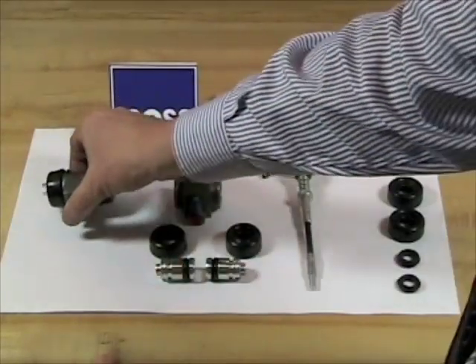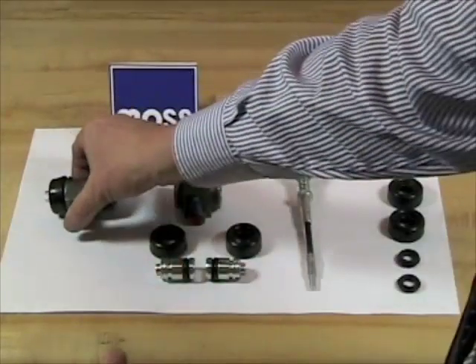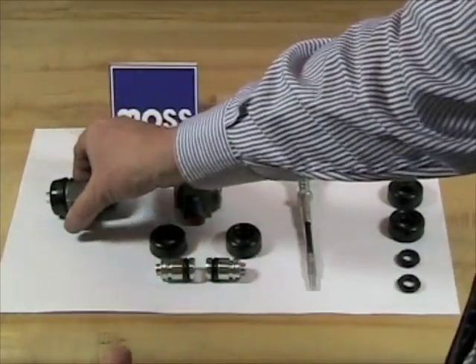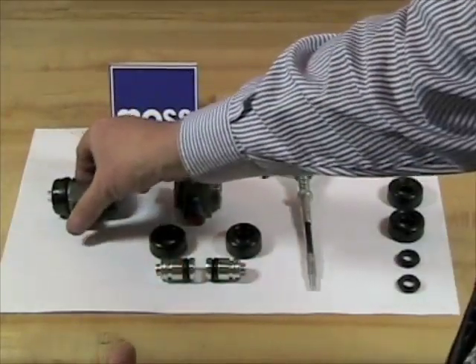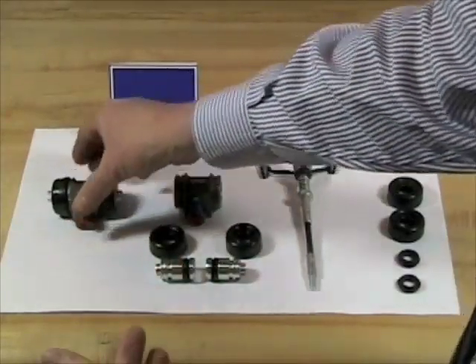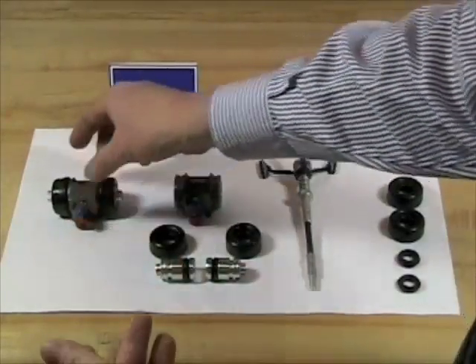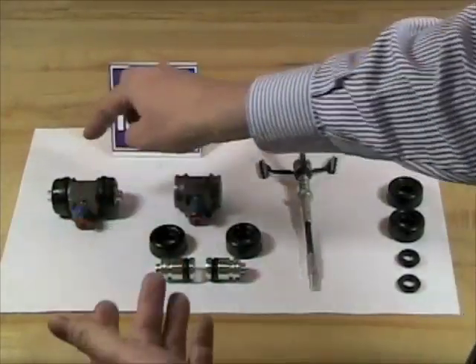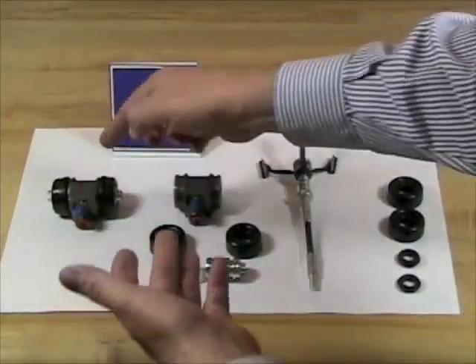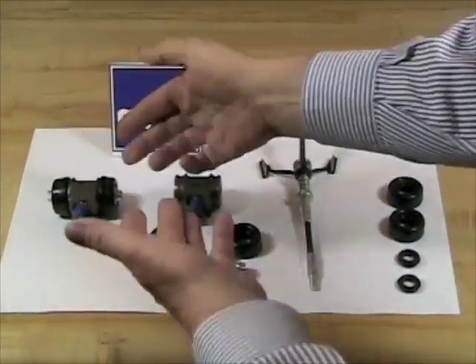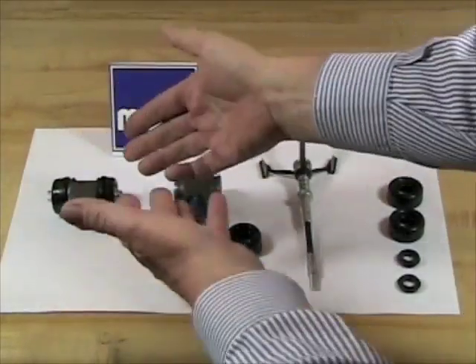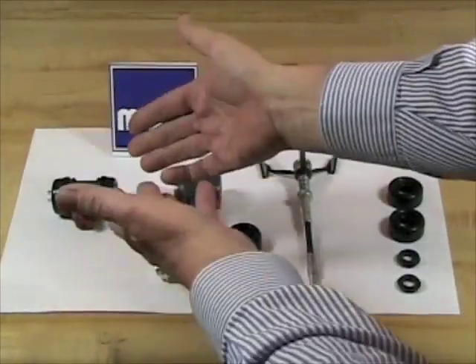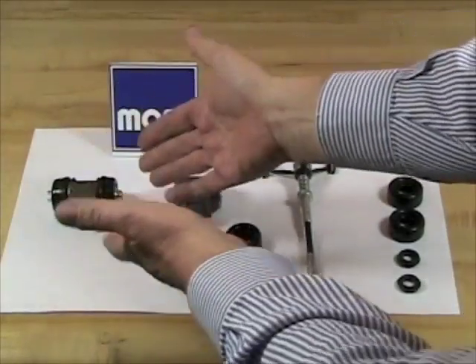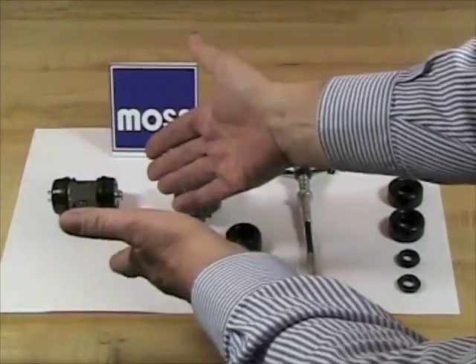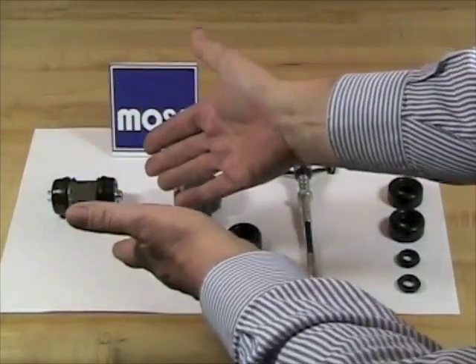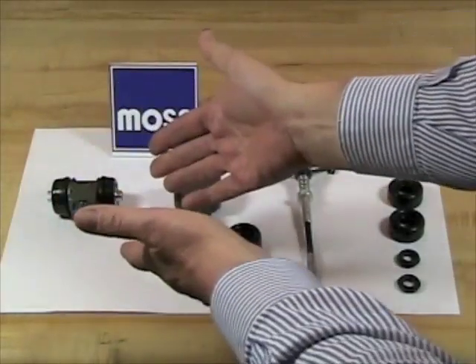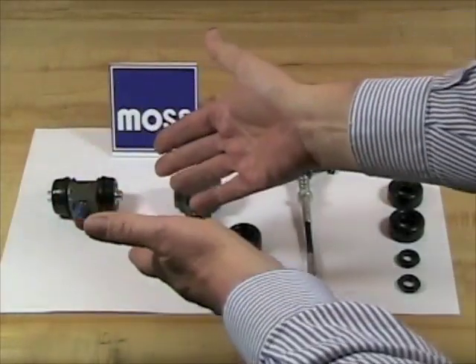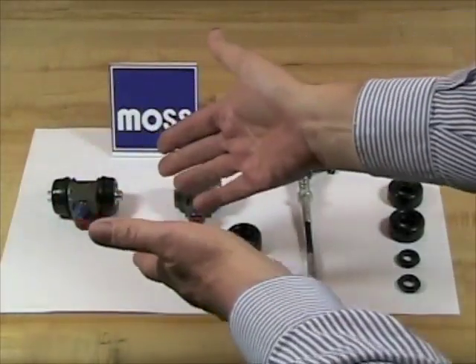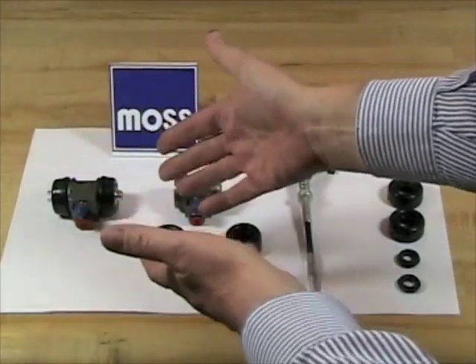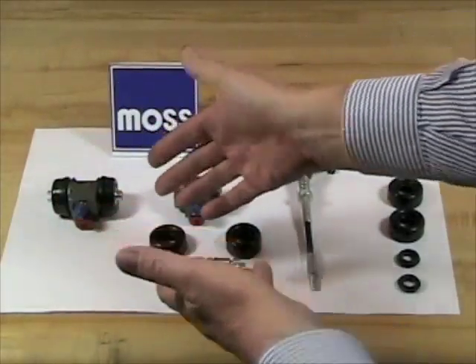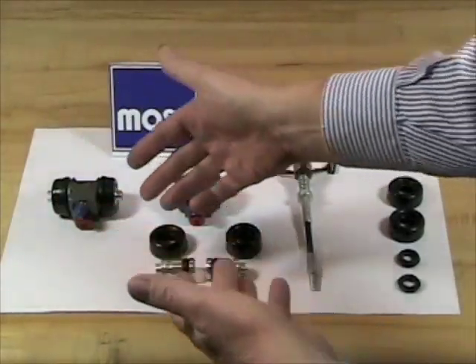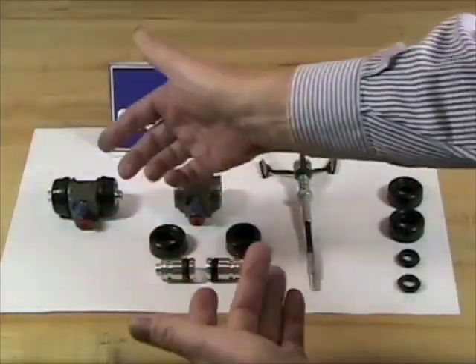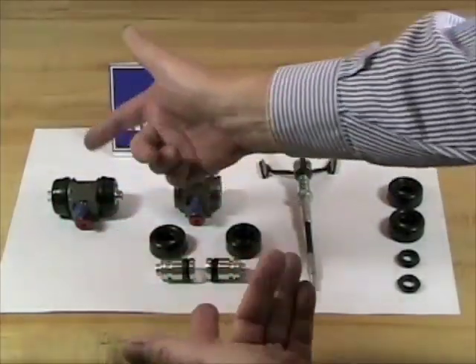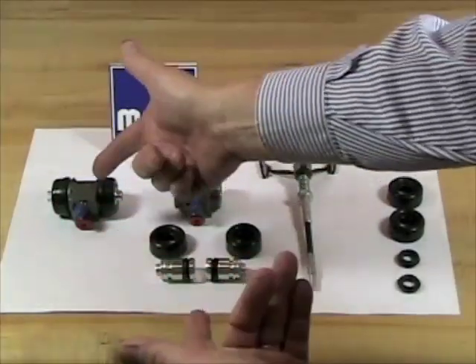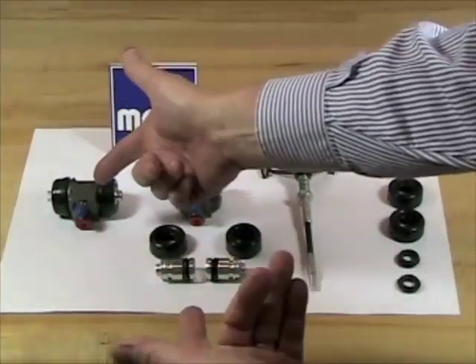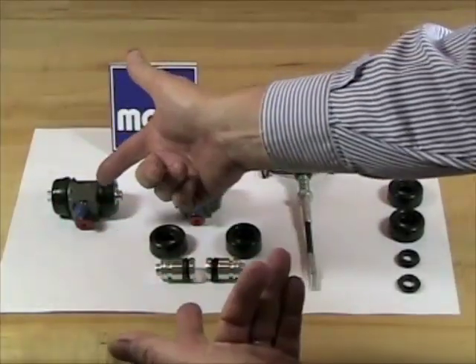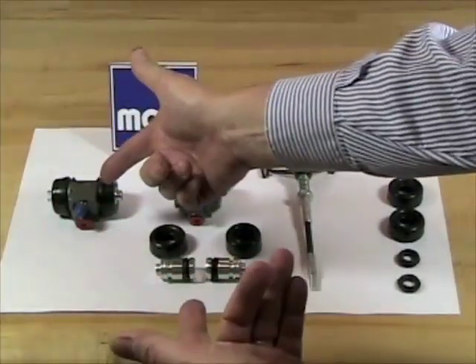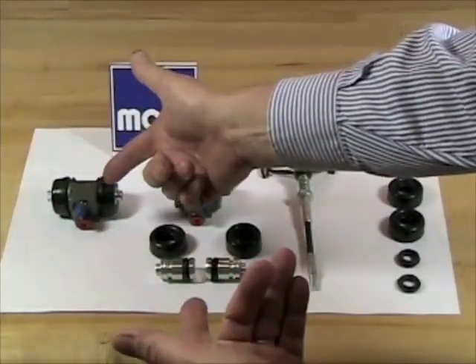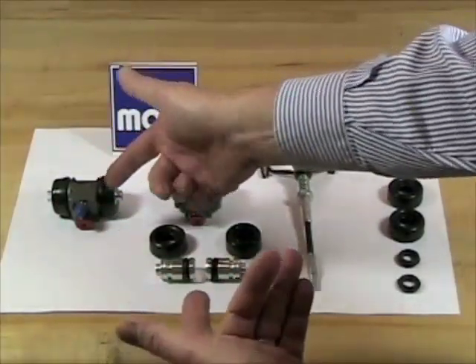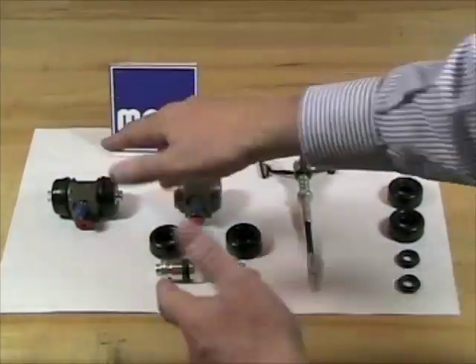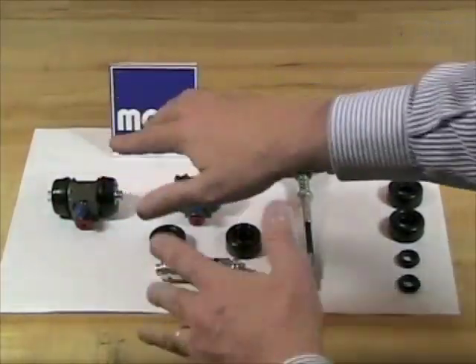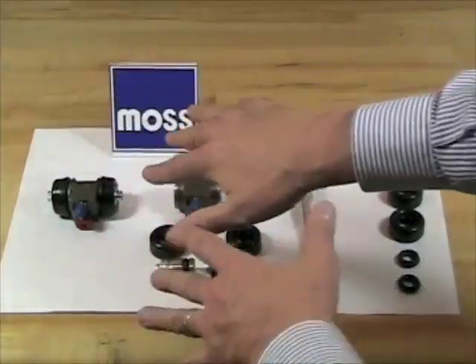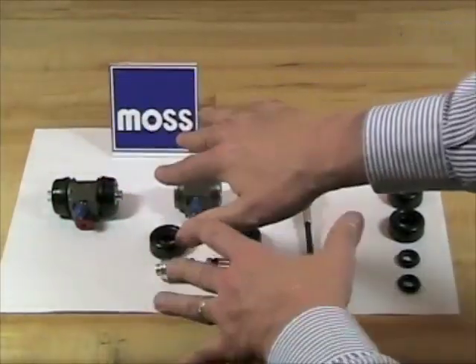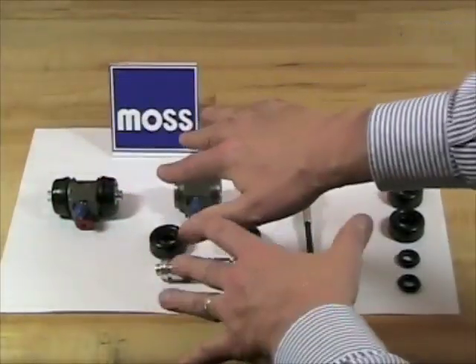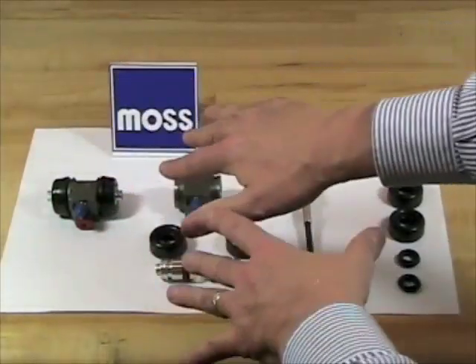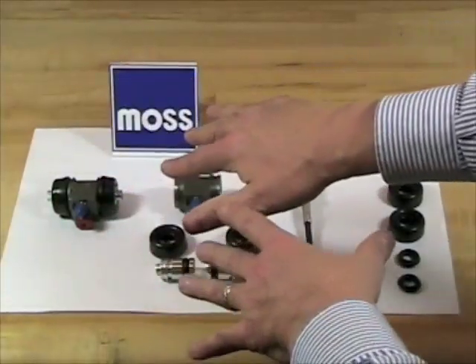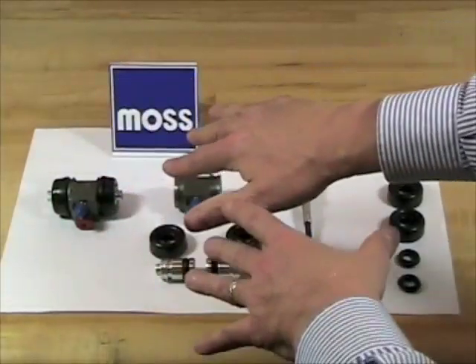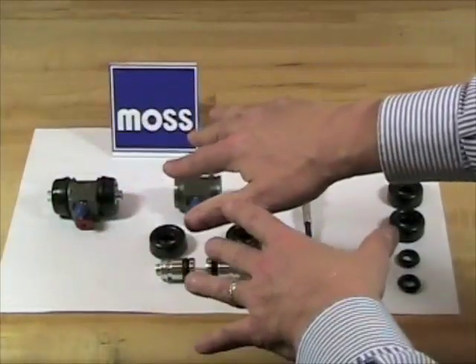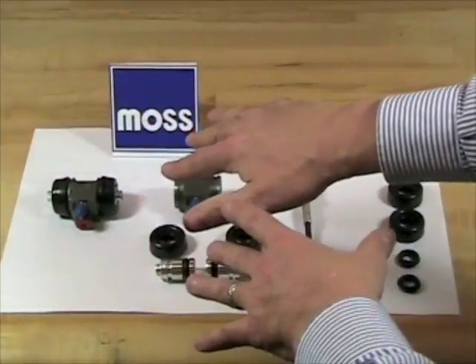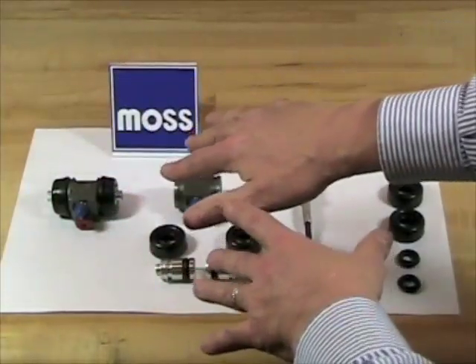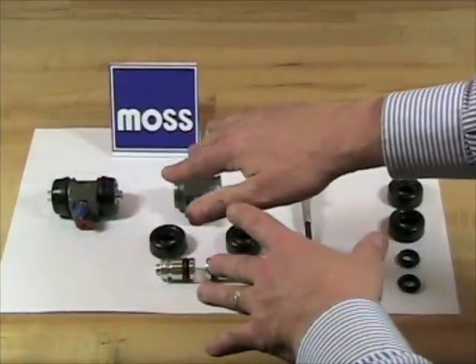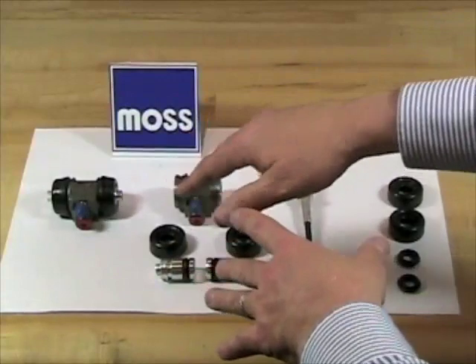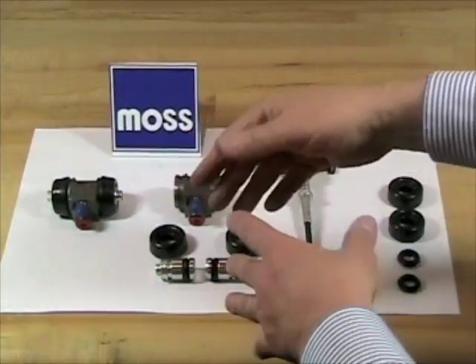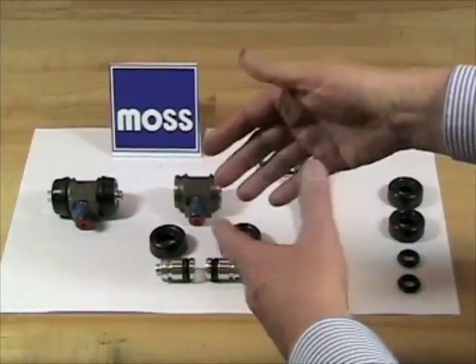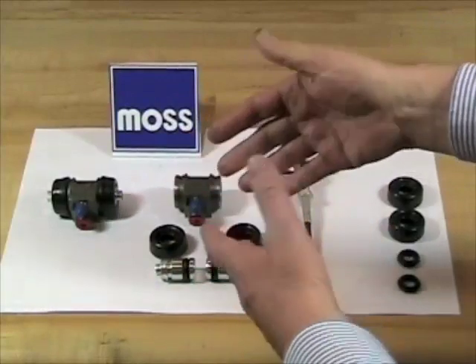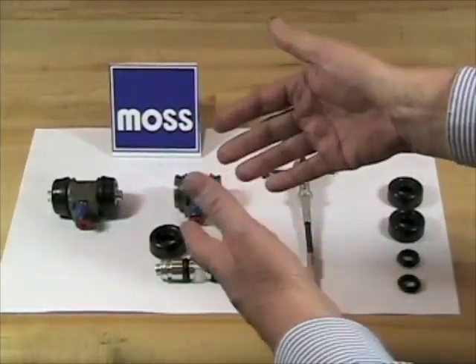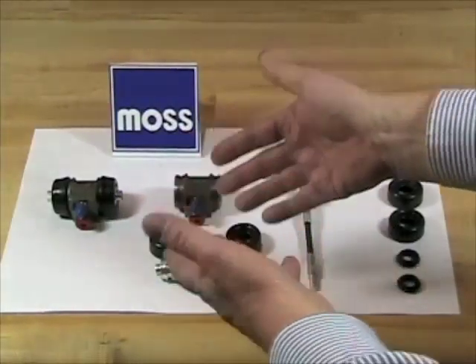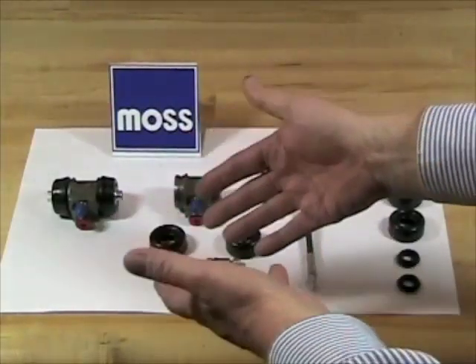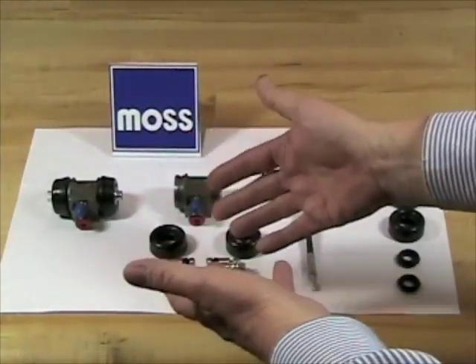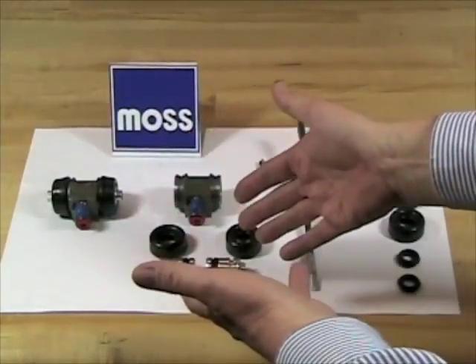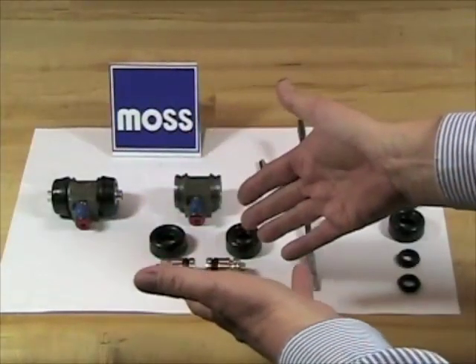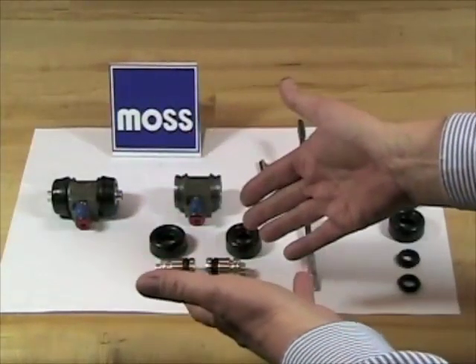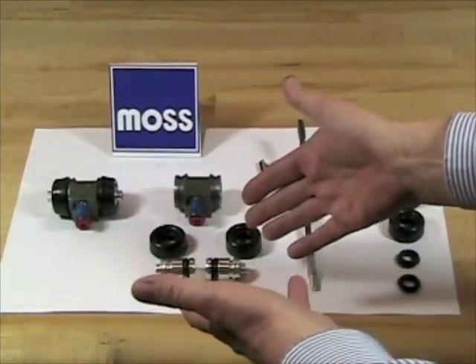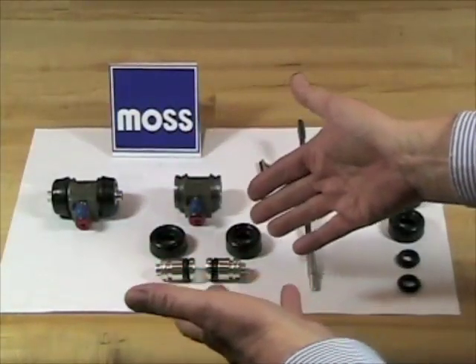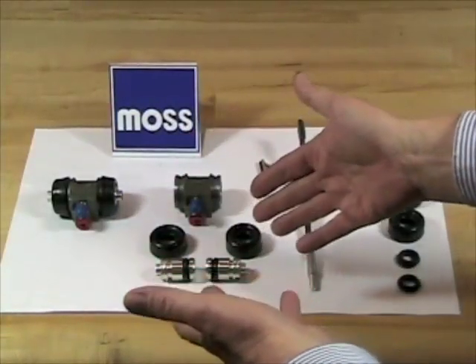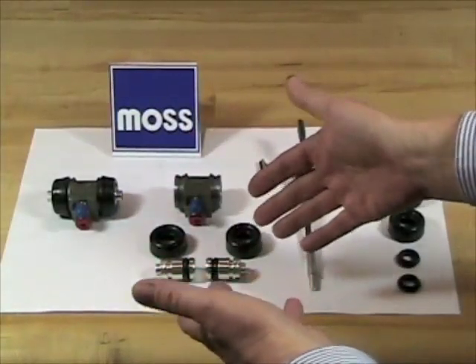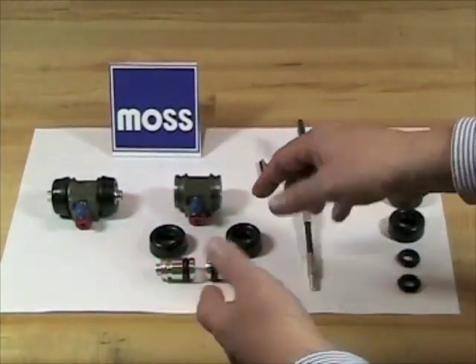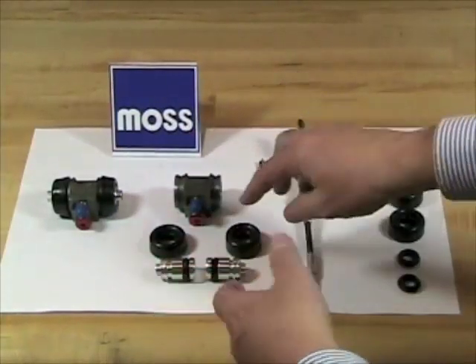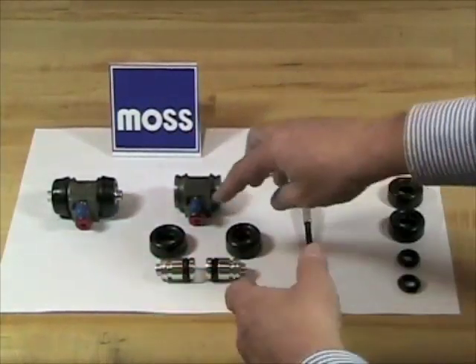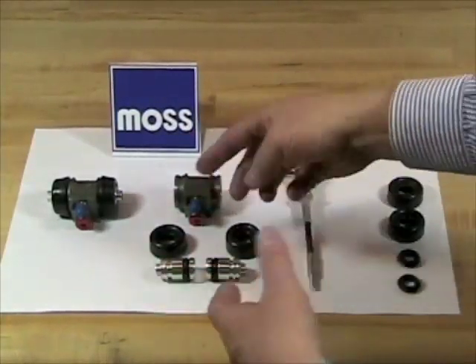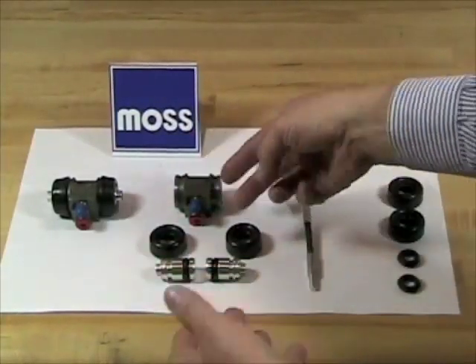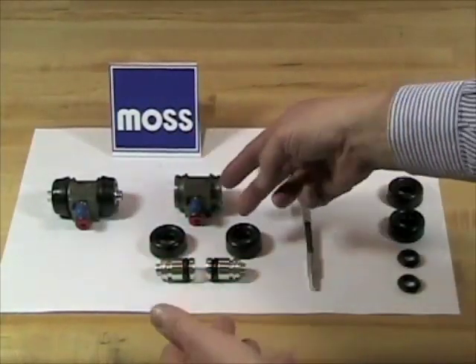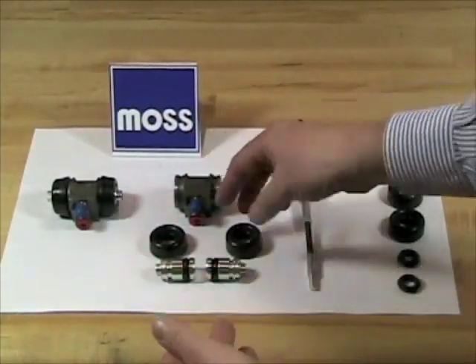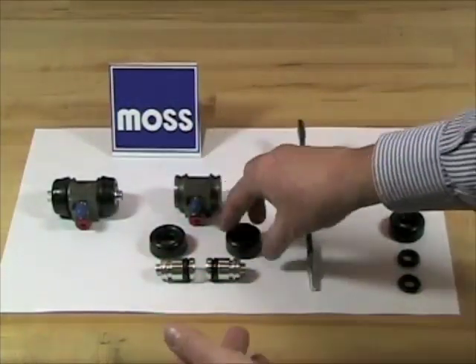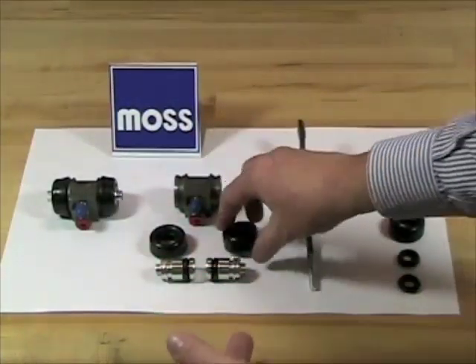If a brake cylinder is leaking, you need to either replace it or rebuild it. To find out if you can rebuild it, what you want to do is take it apart.